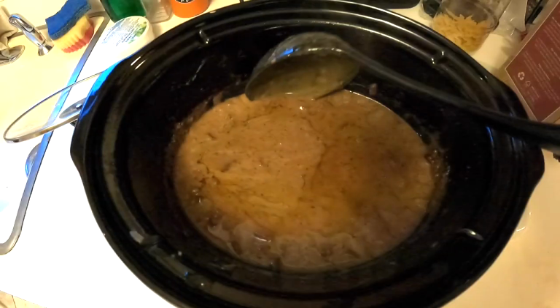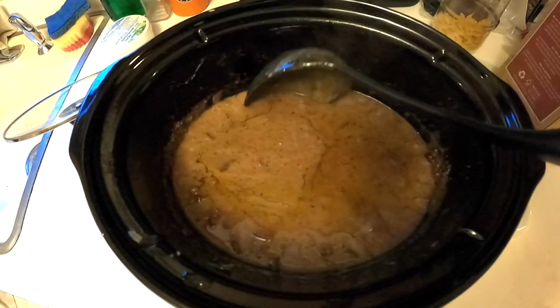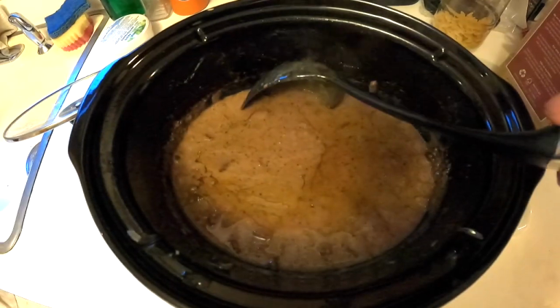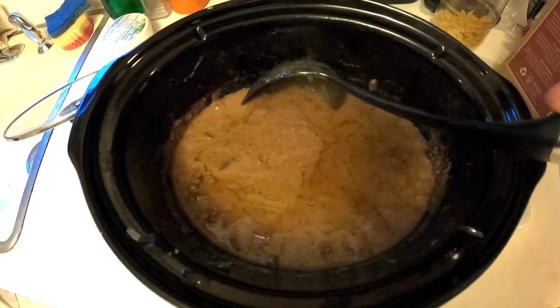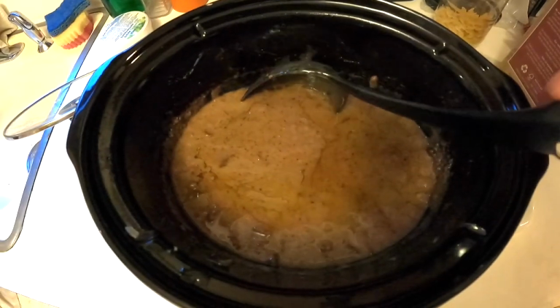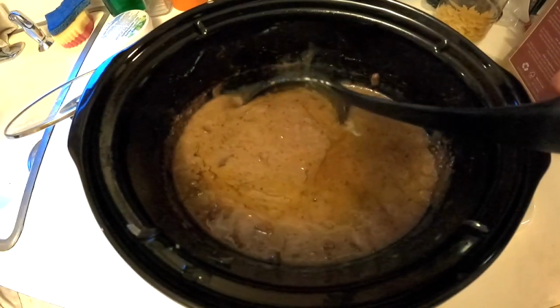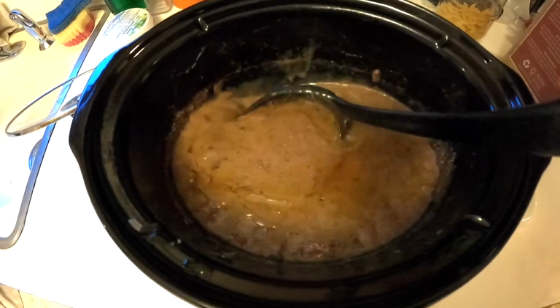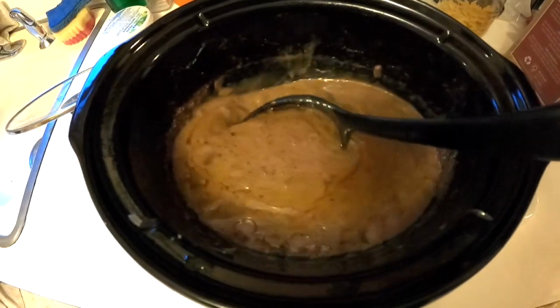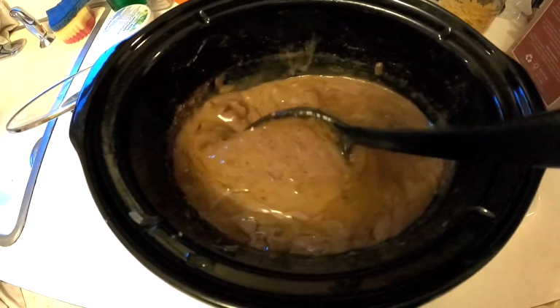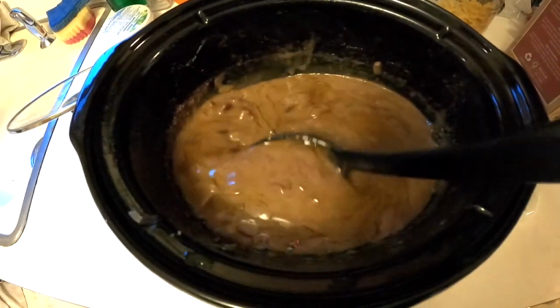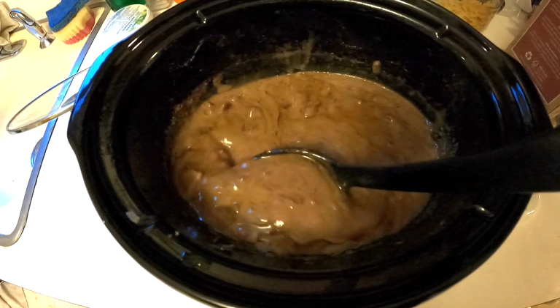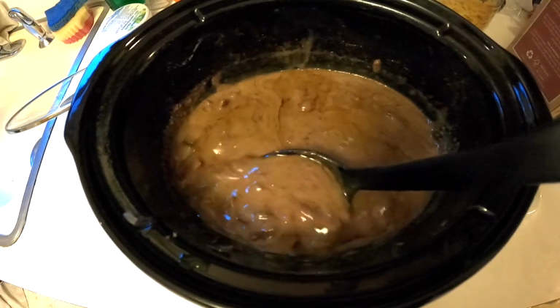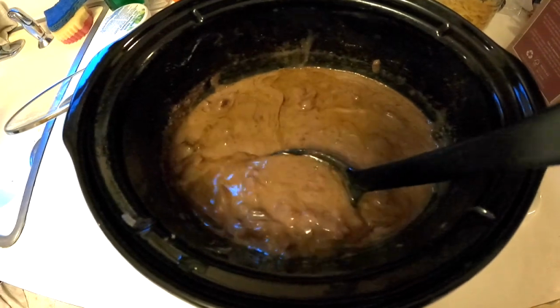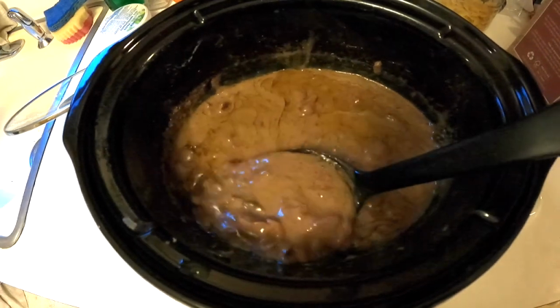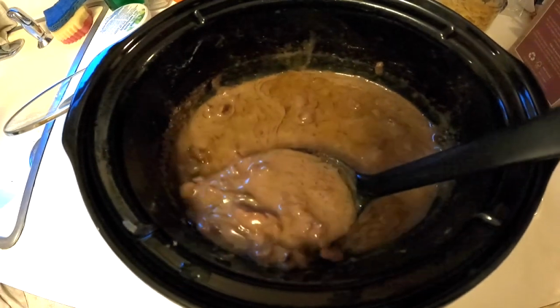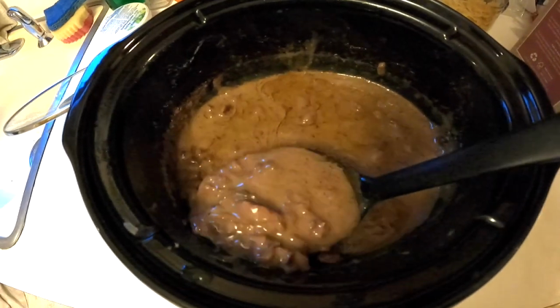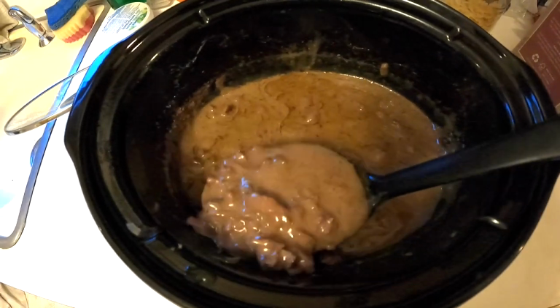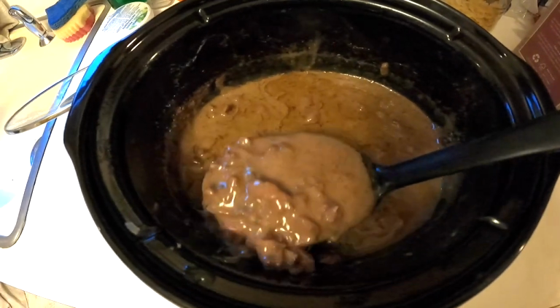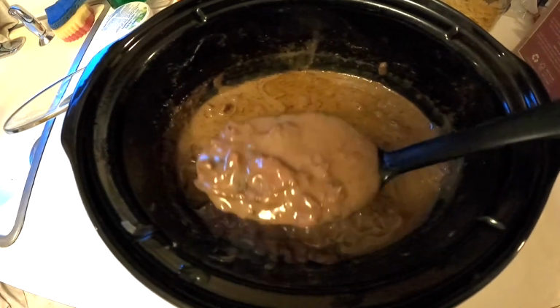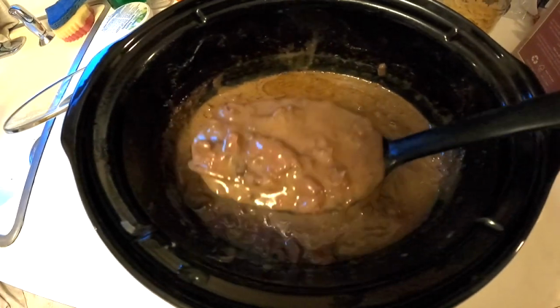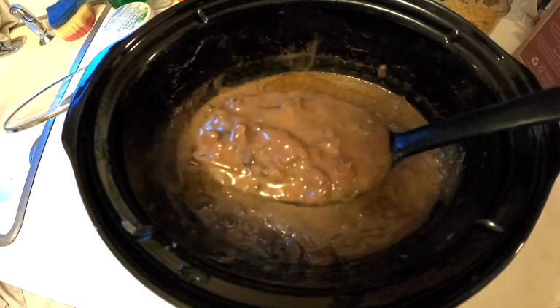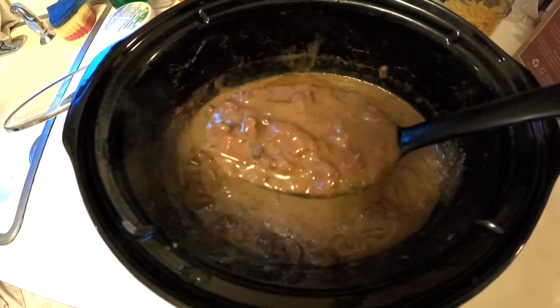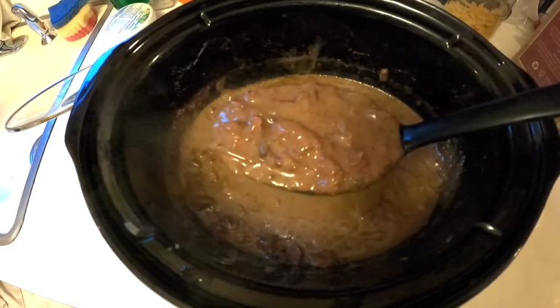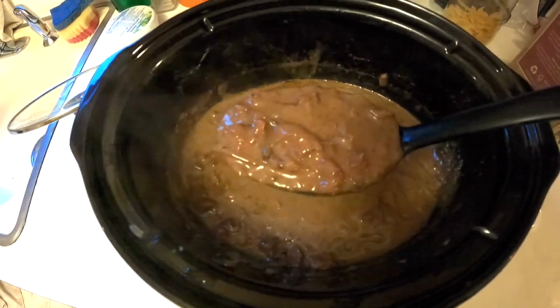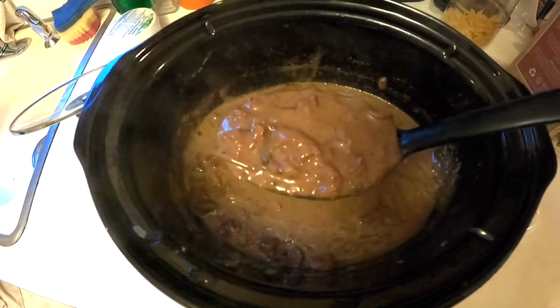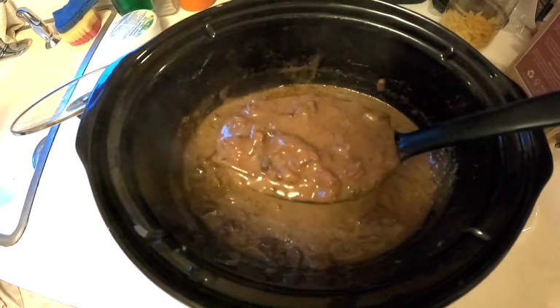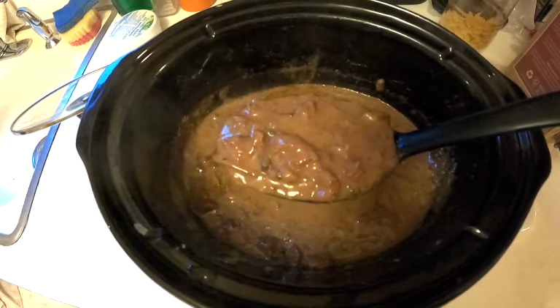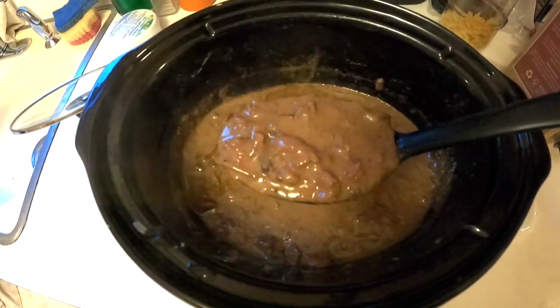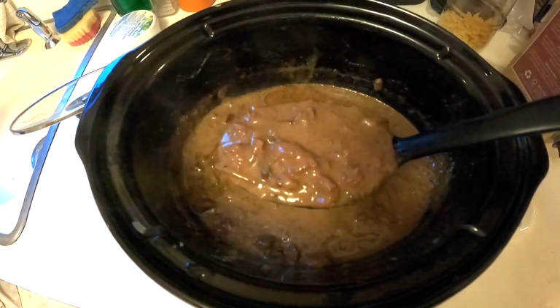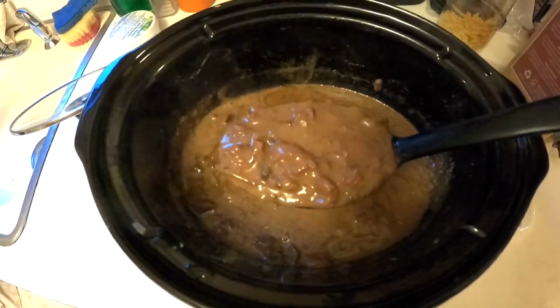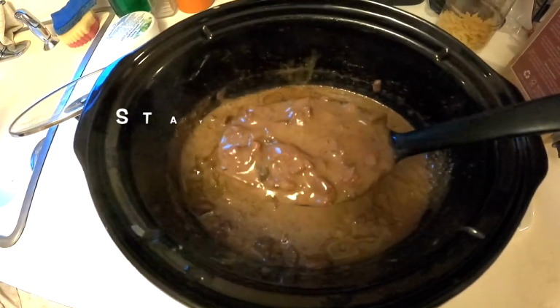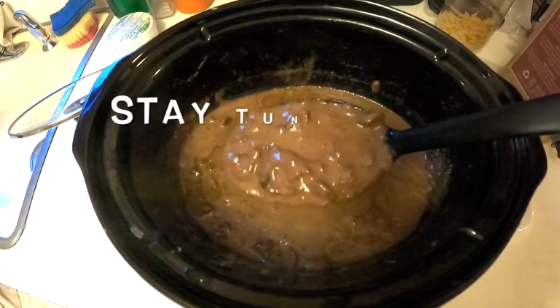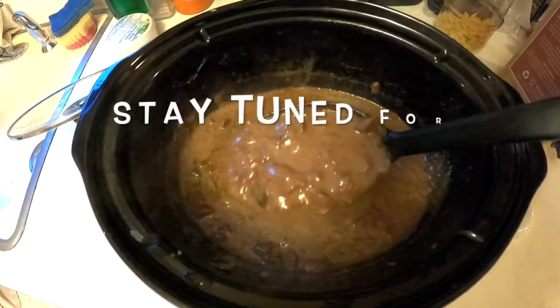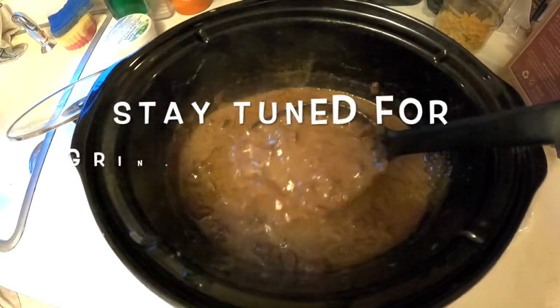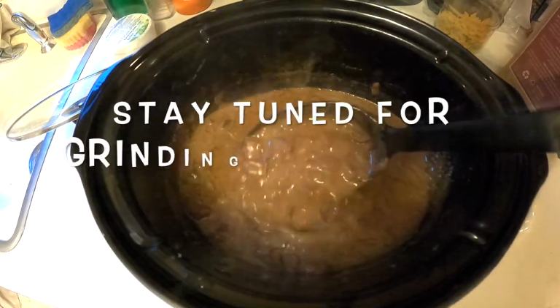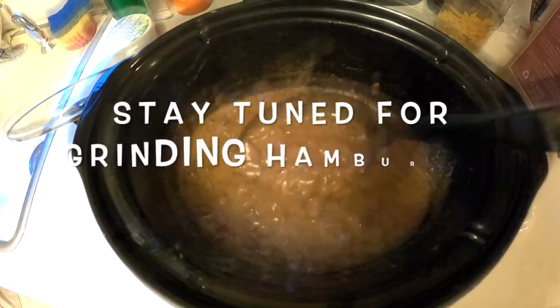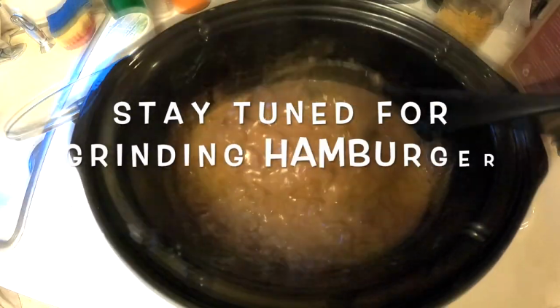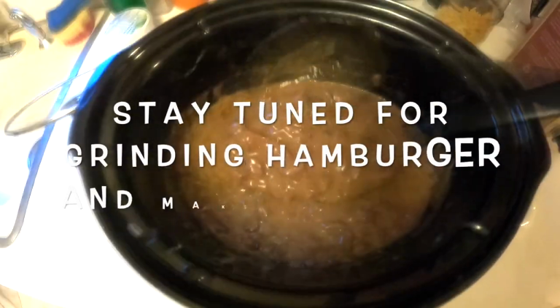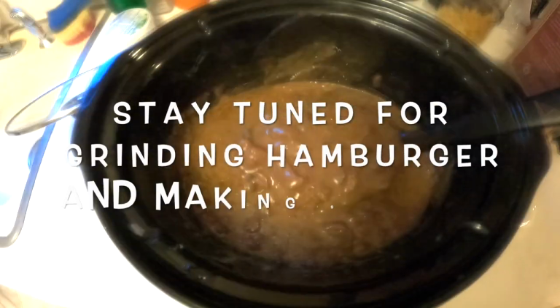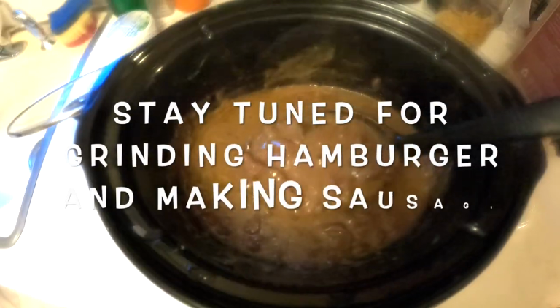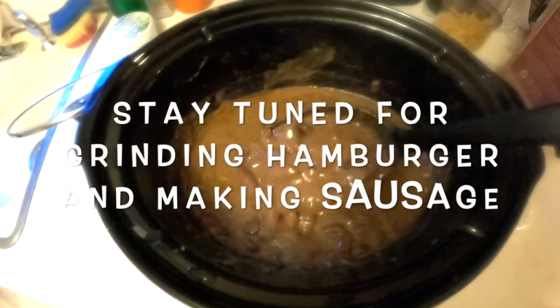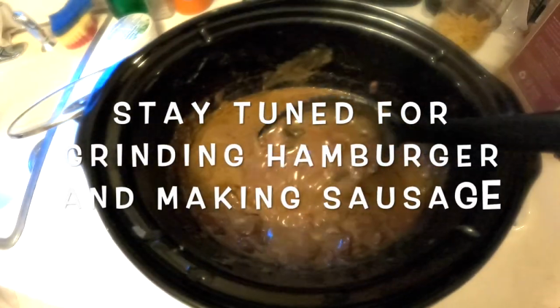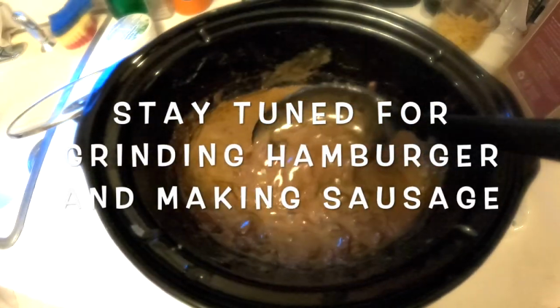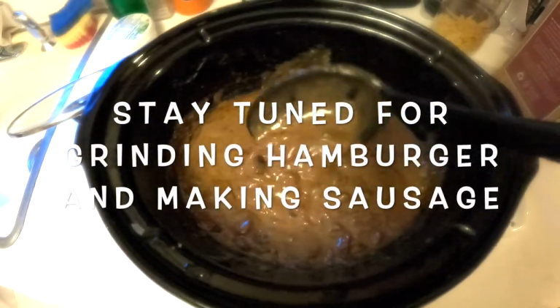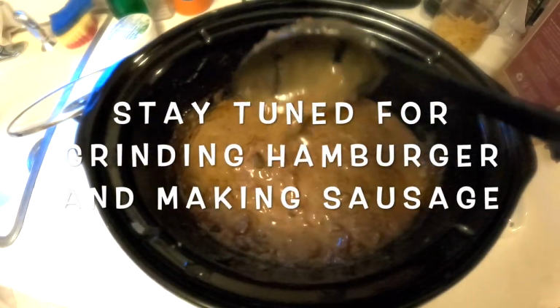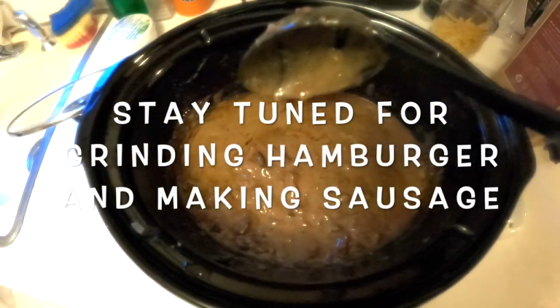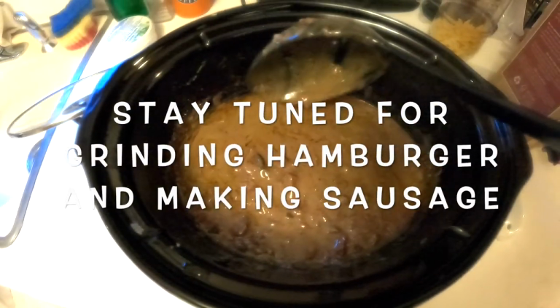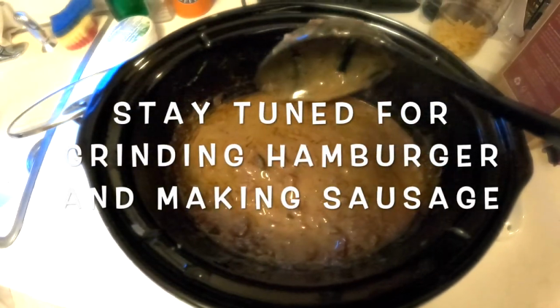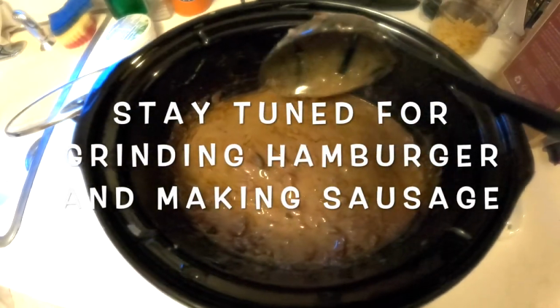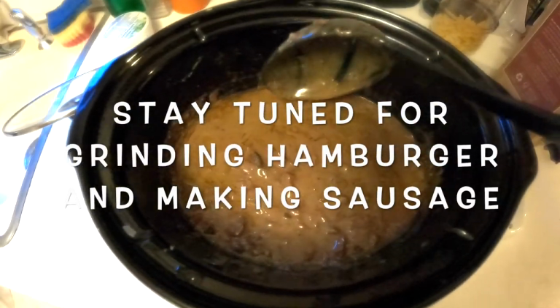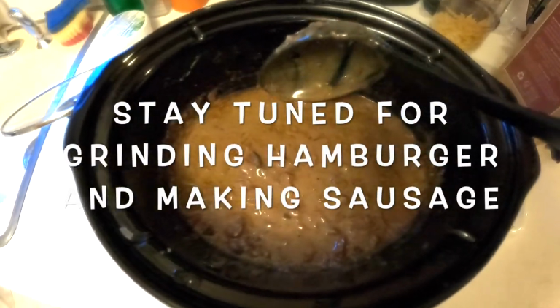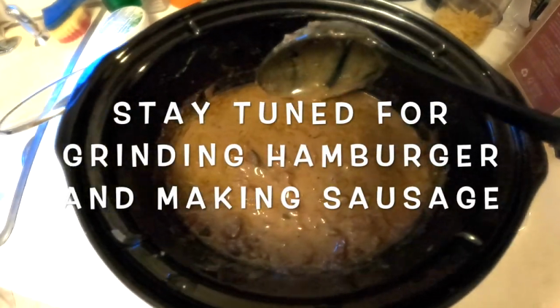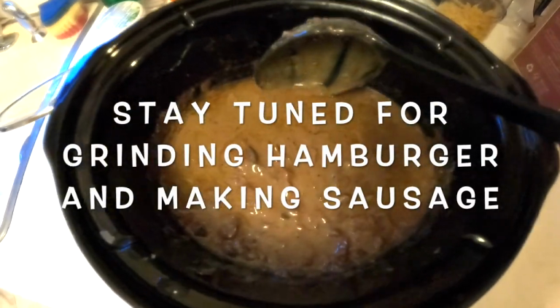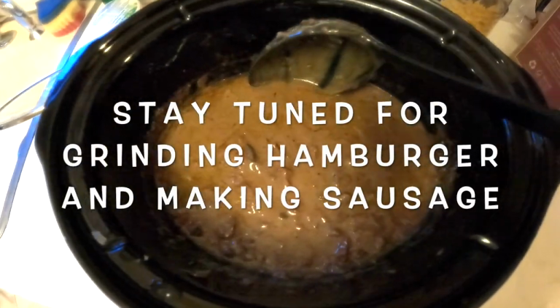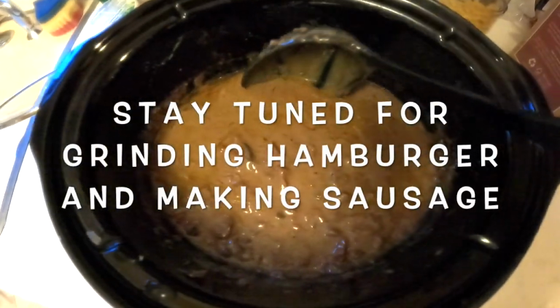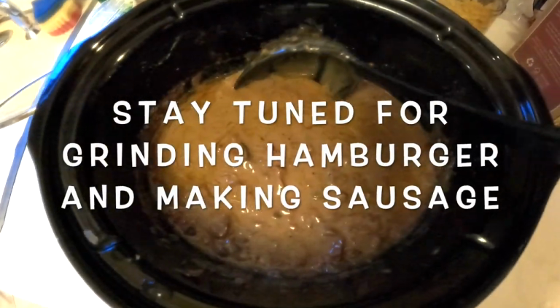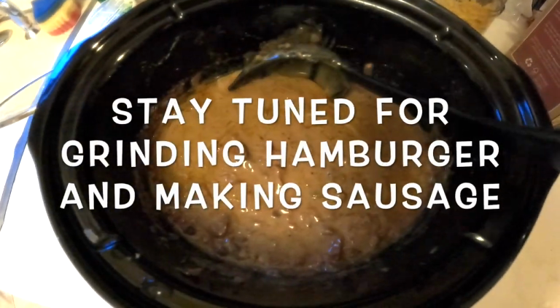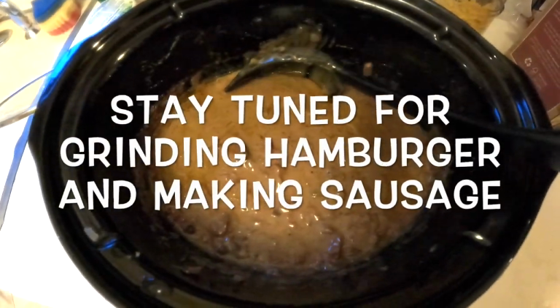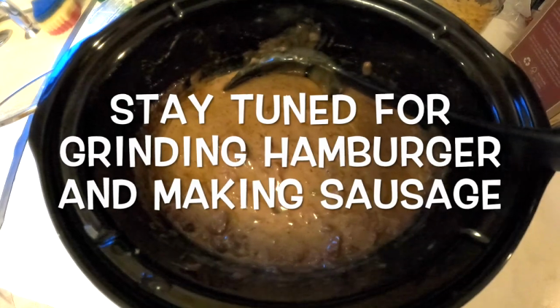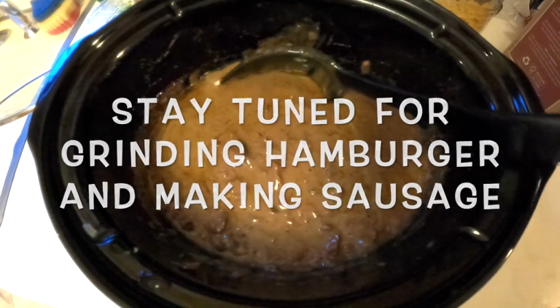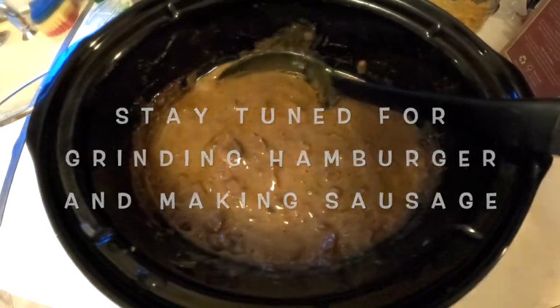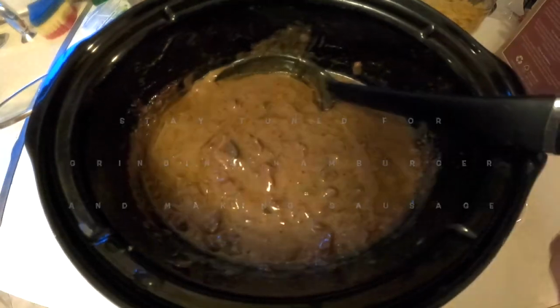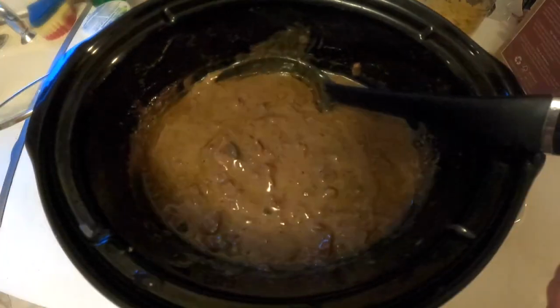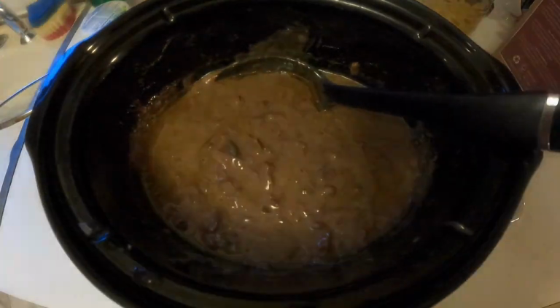Here is the finished product. I'm going to put that over noodles and see what it's like.